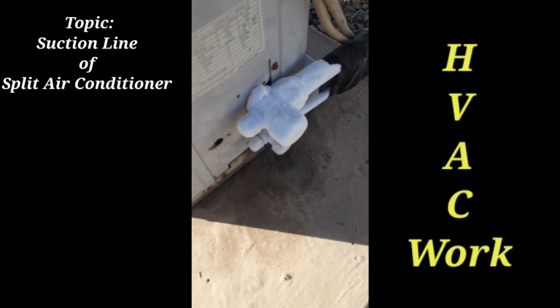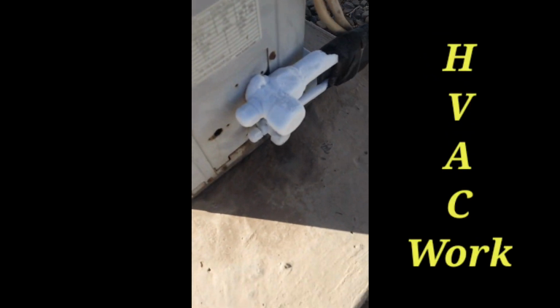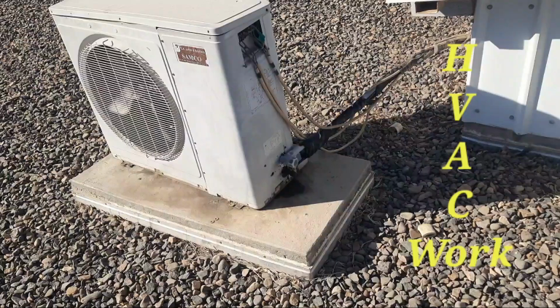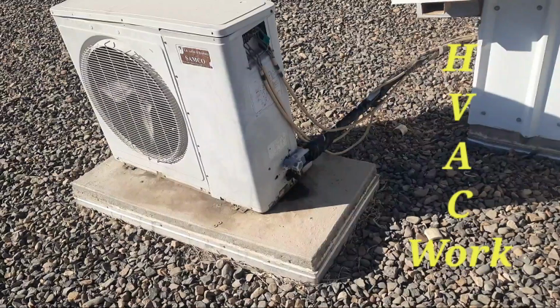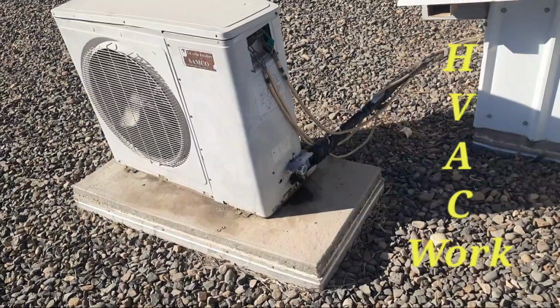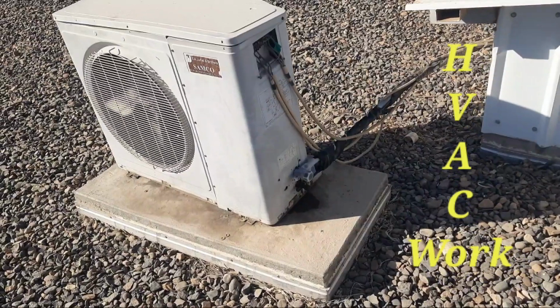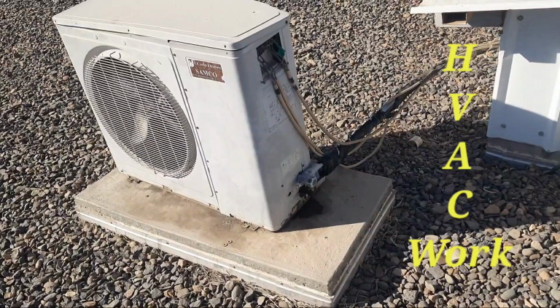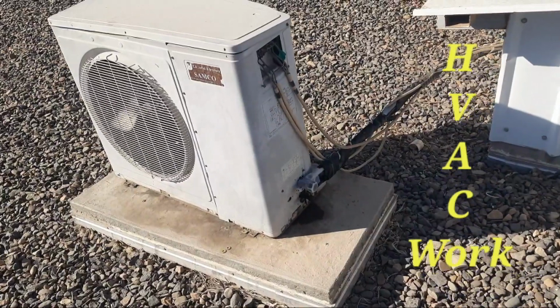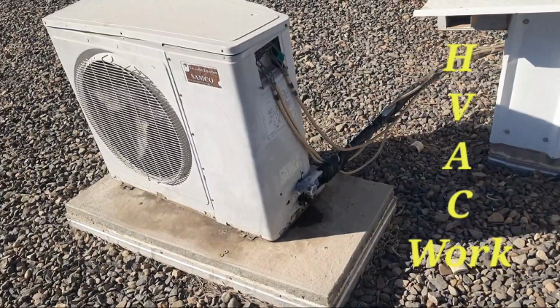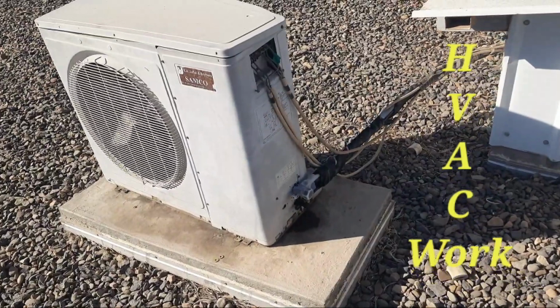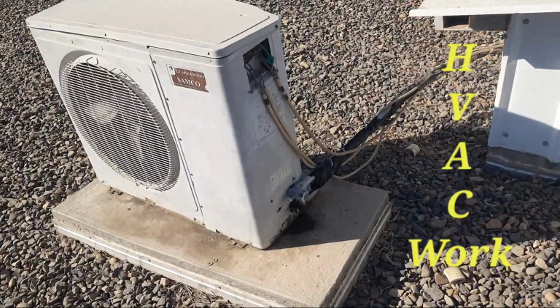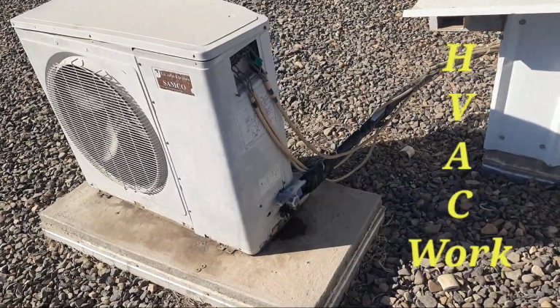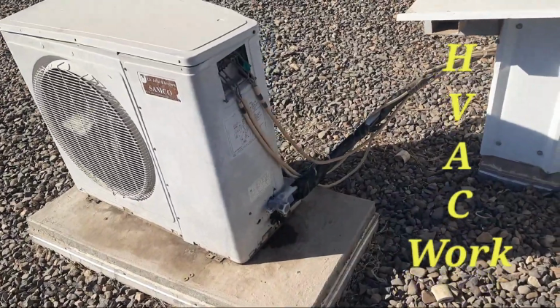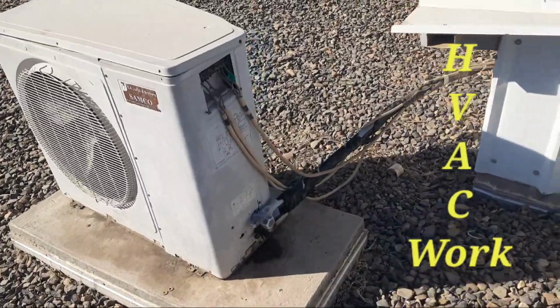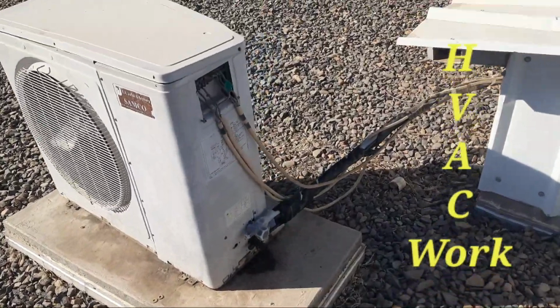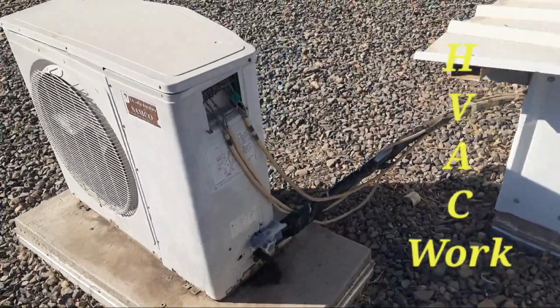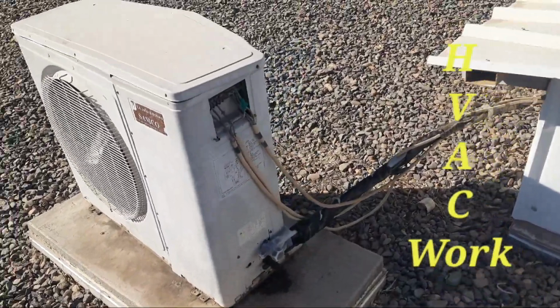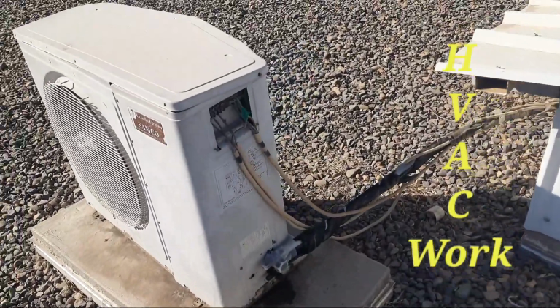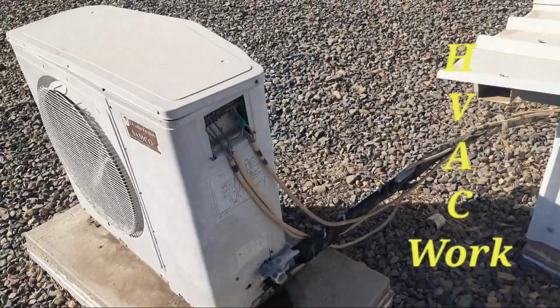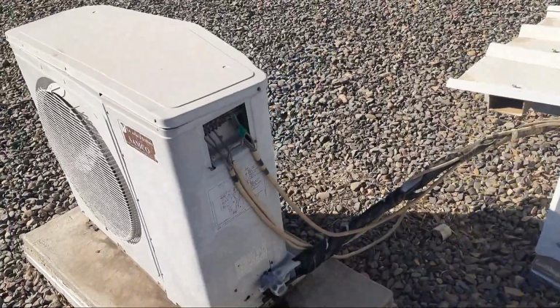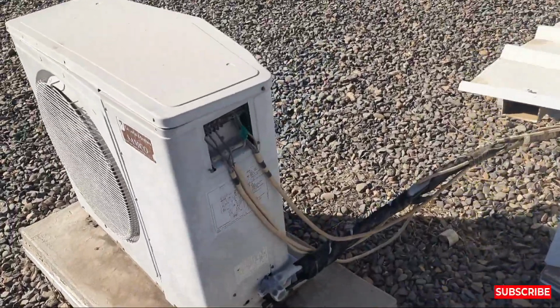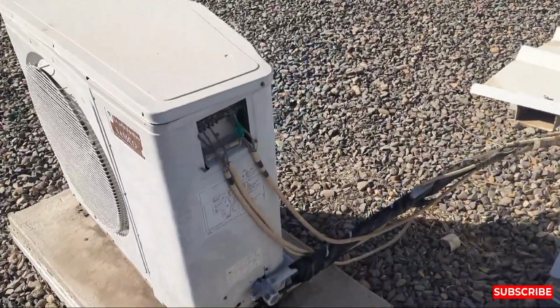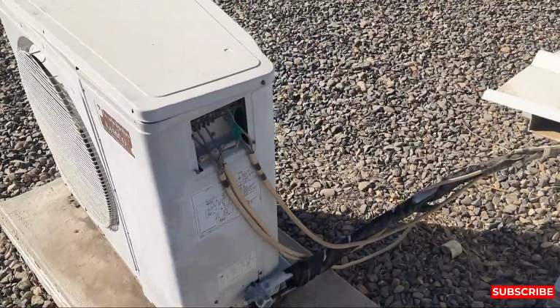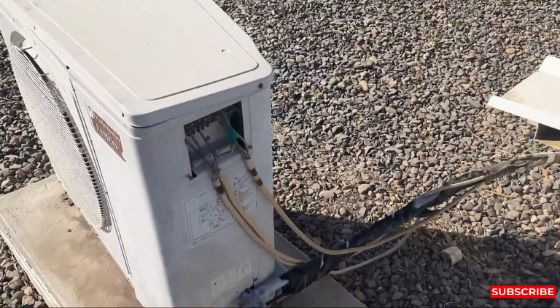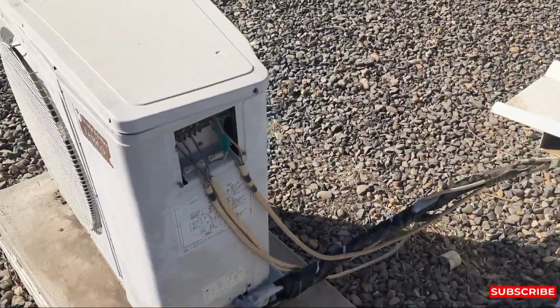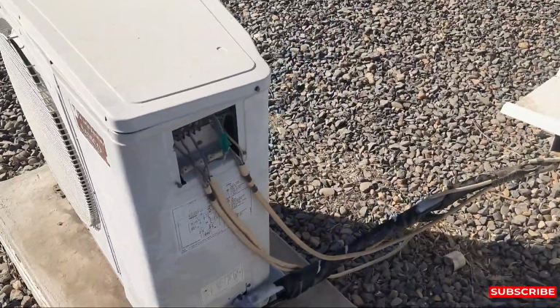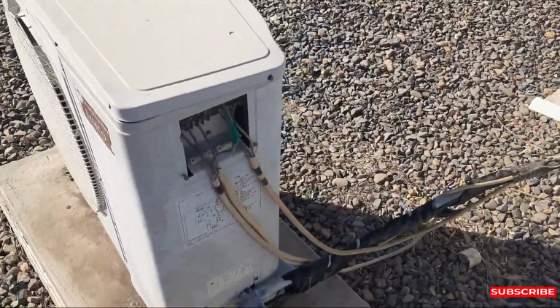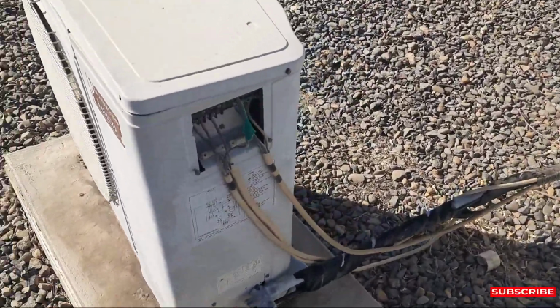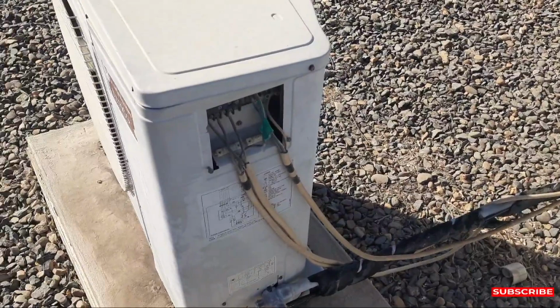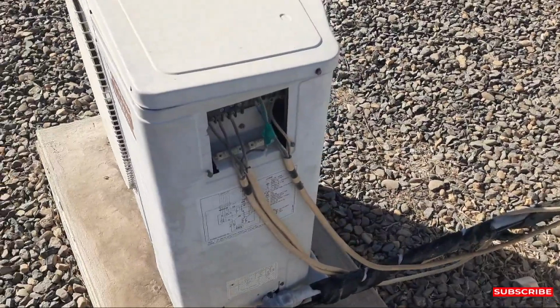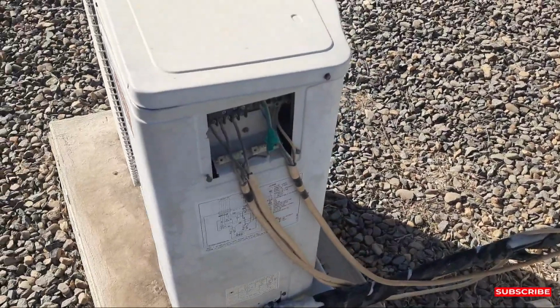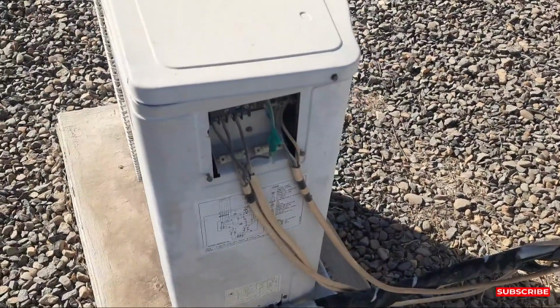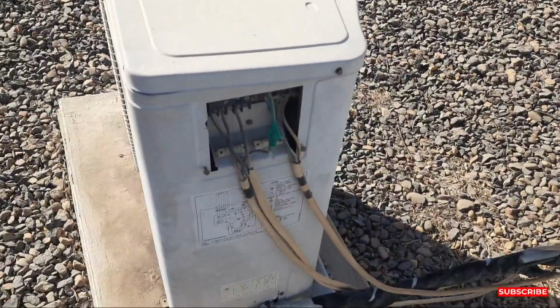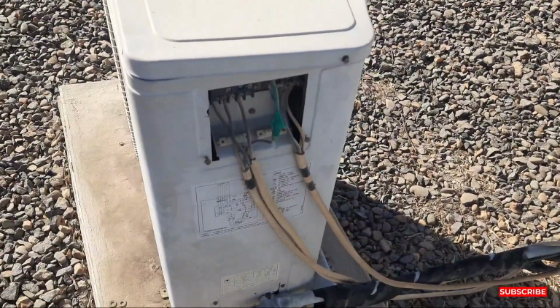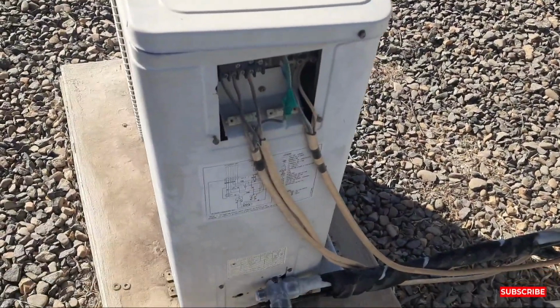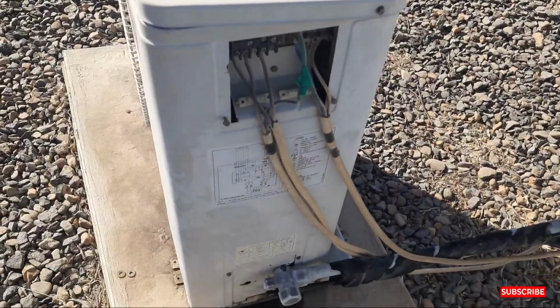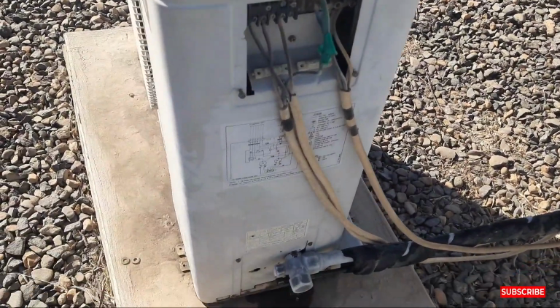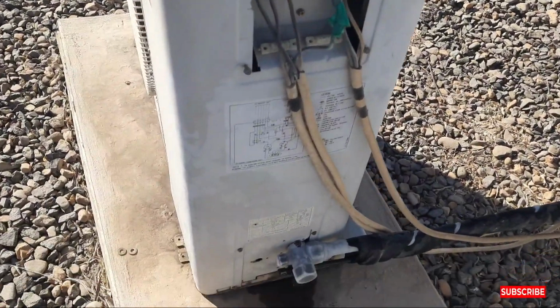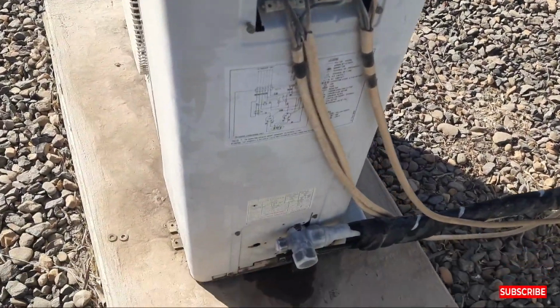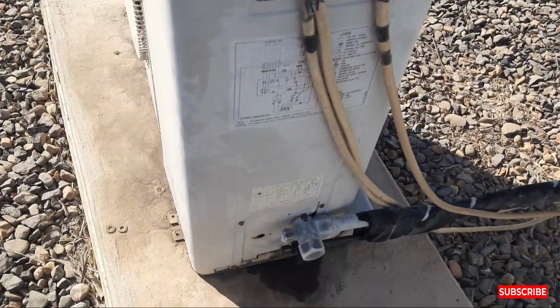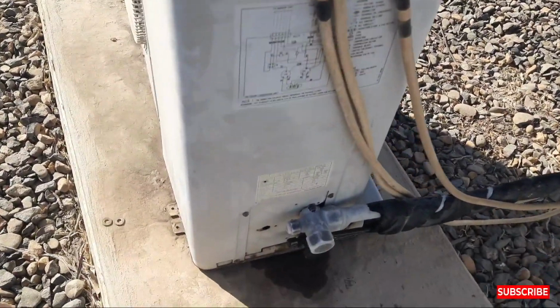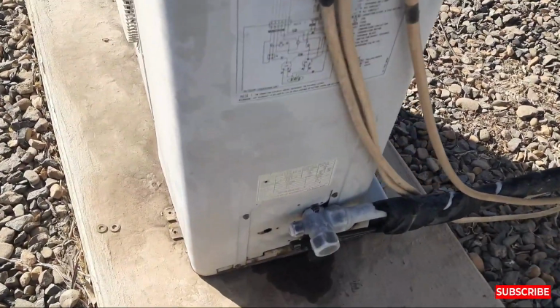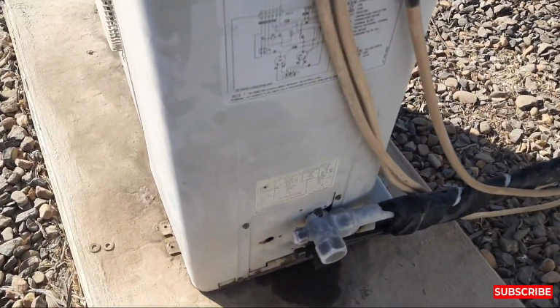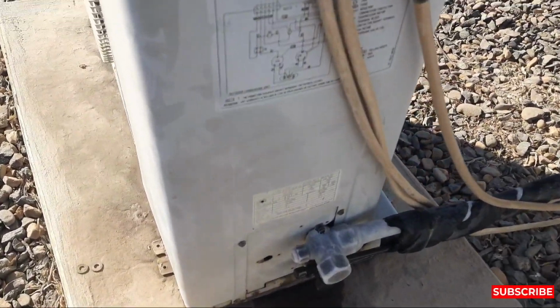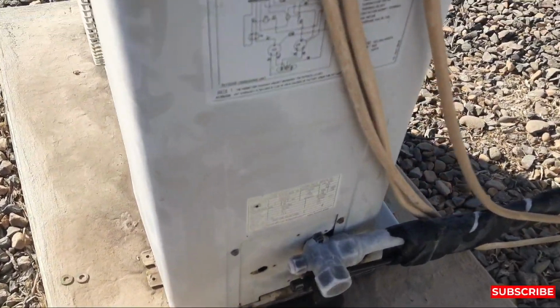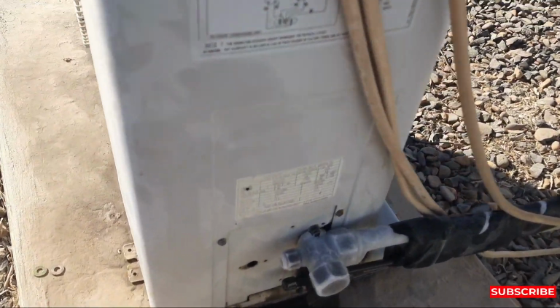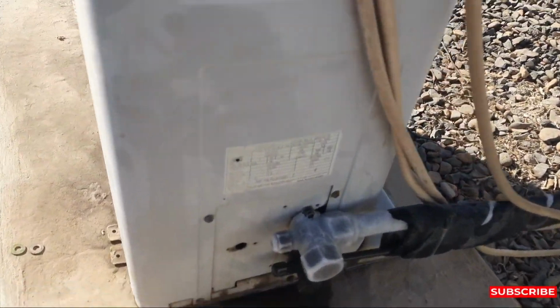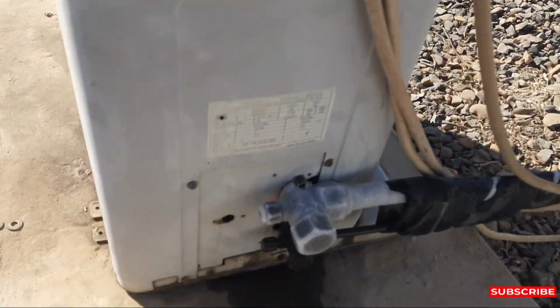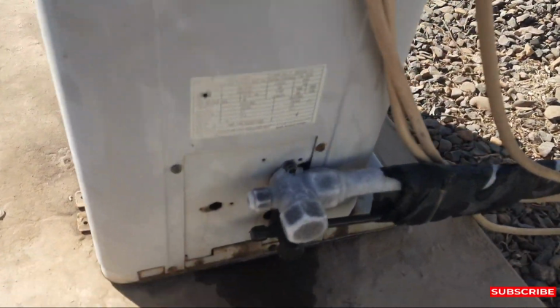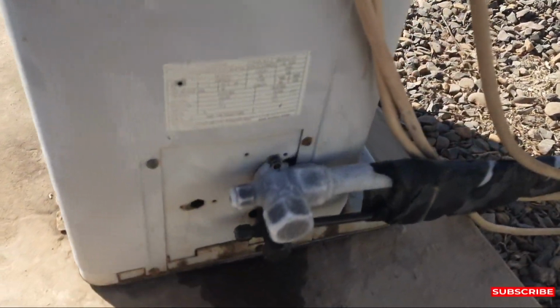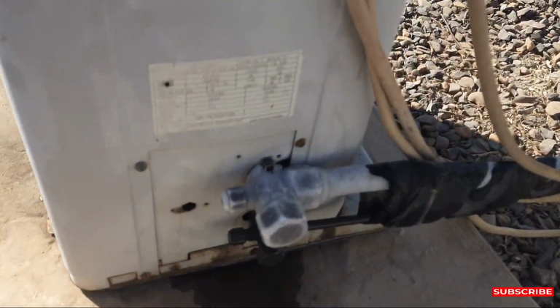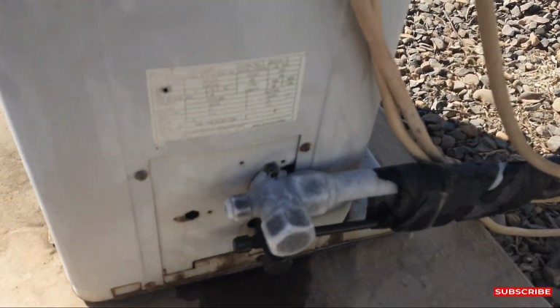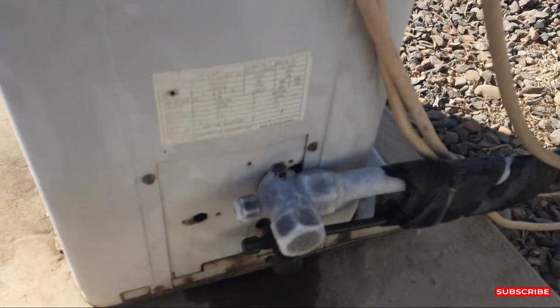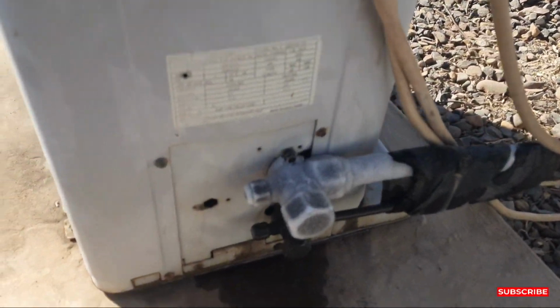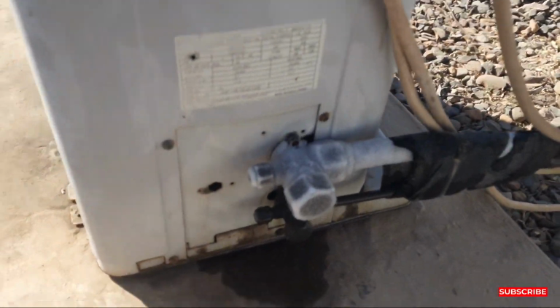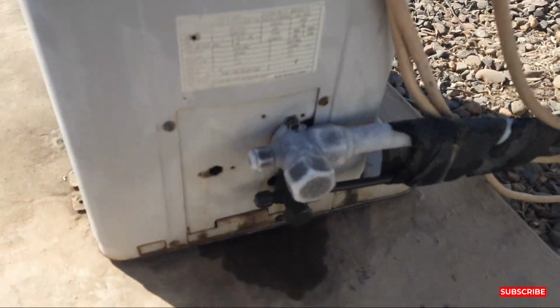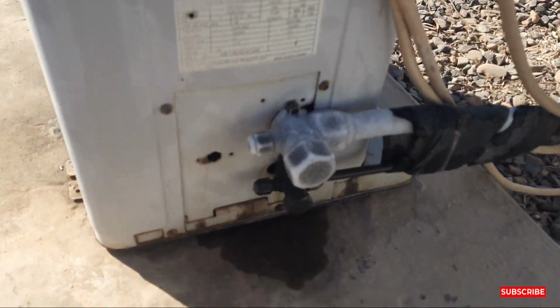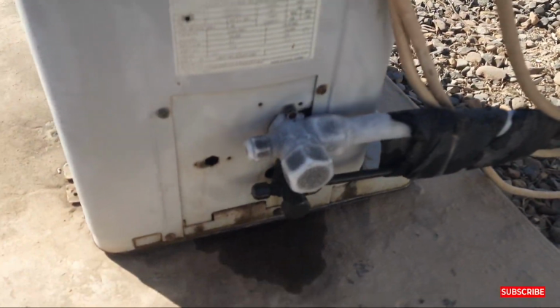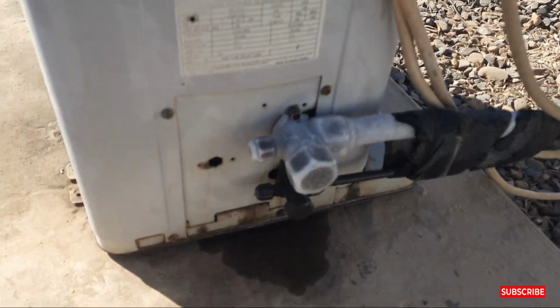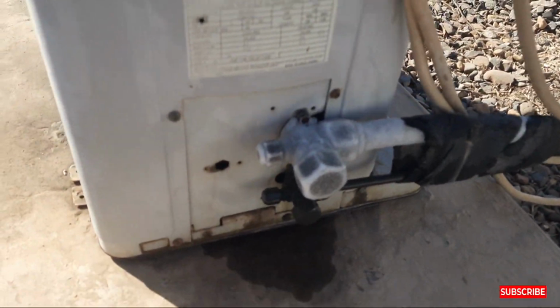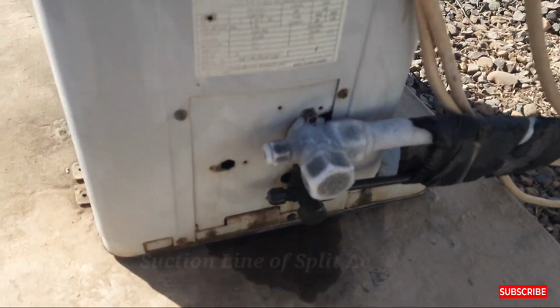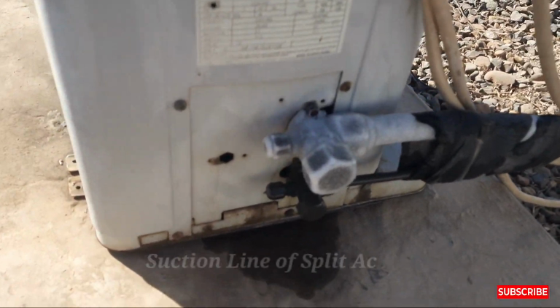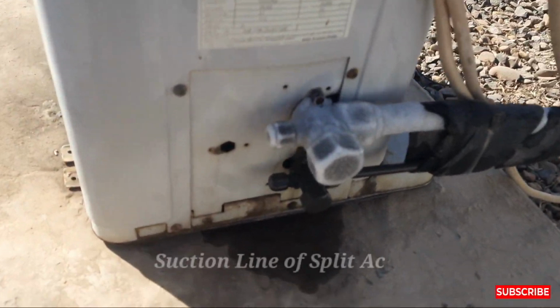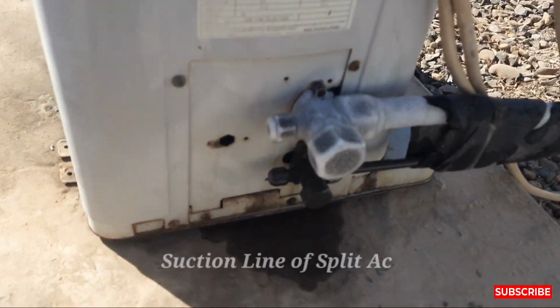Hi friends, how are you? Welcome to my YouTube channel, Samimullah Khan I2. Today my video is about the suction line.